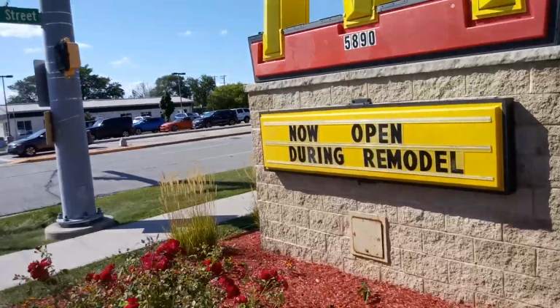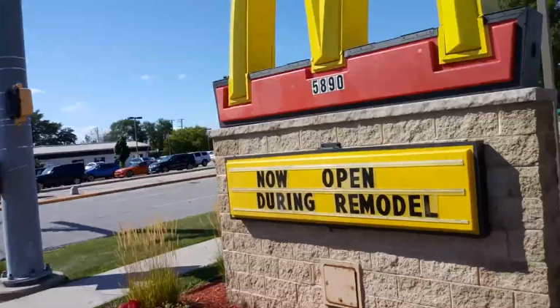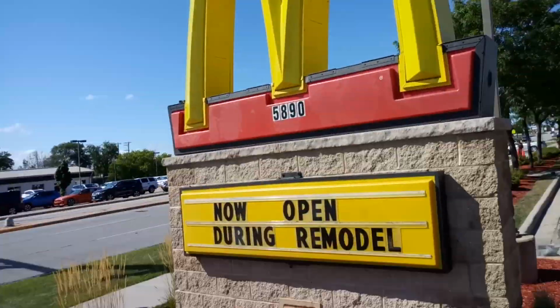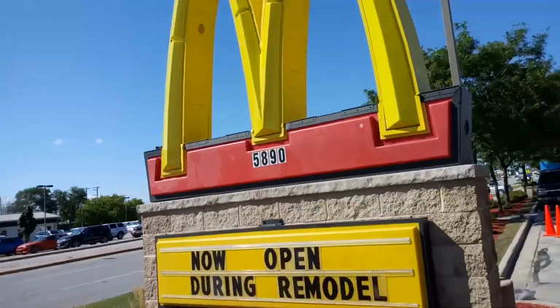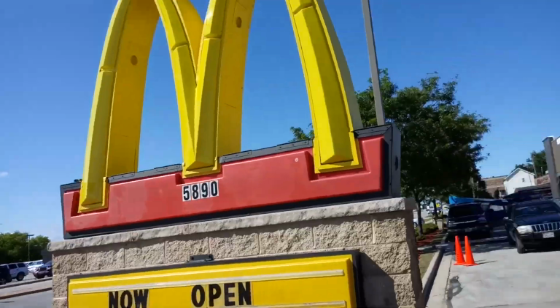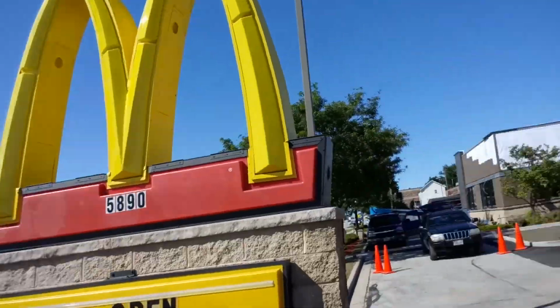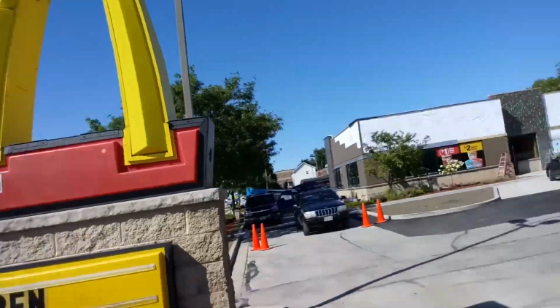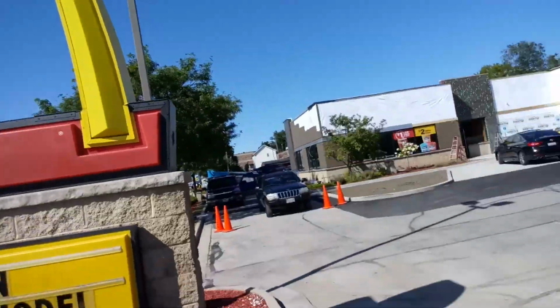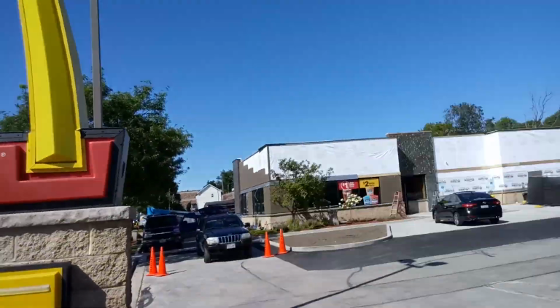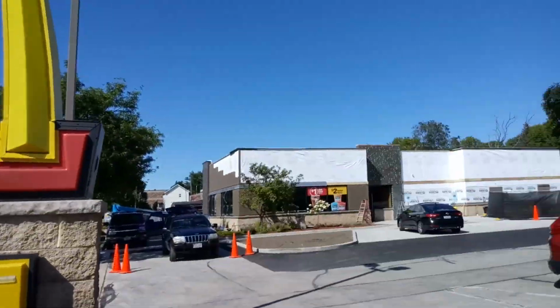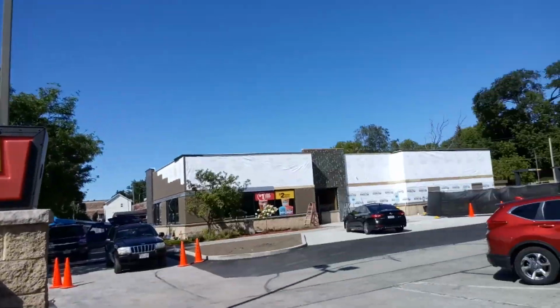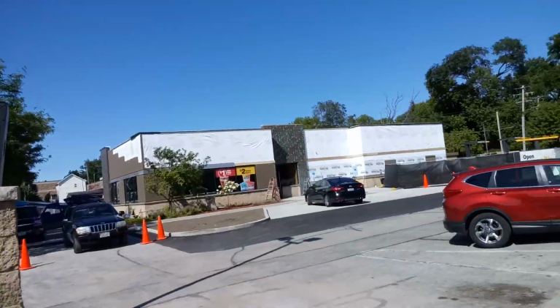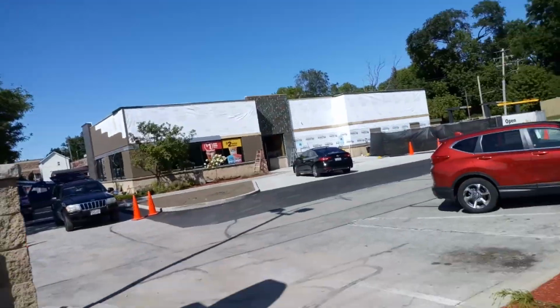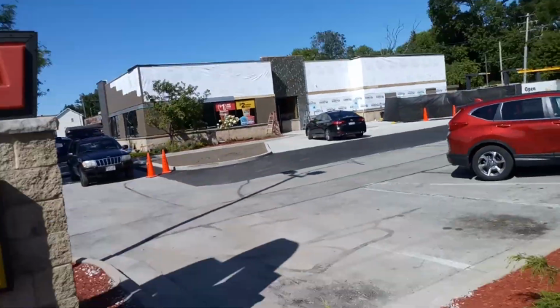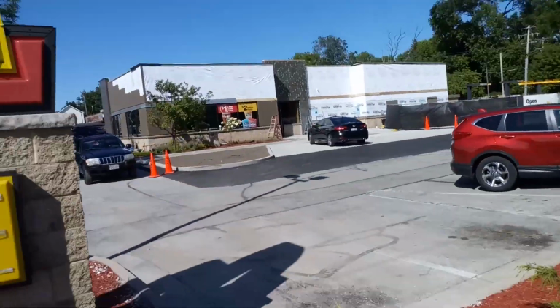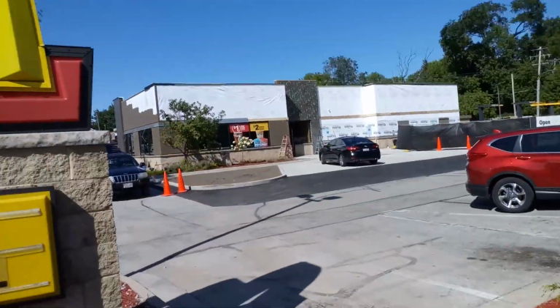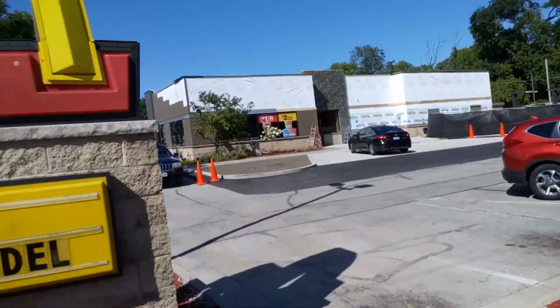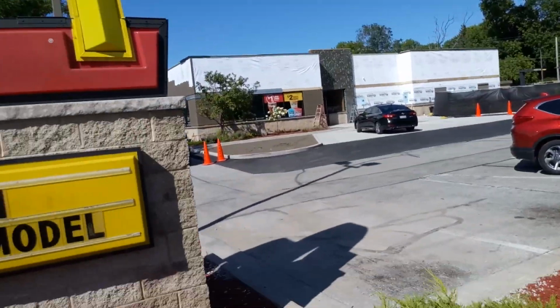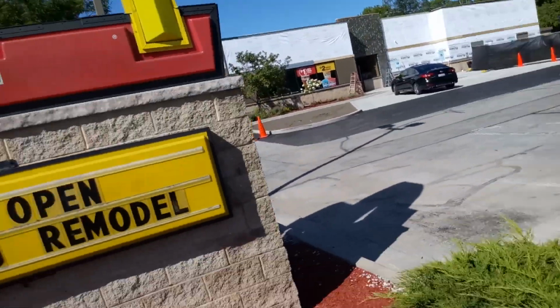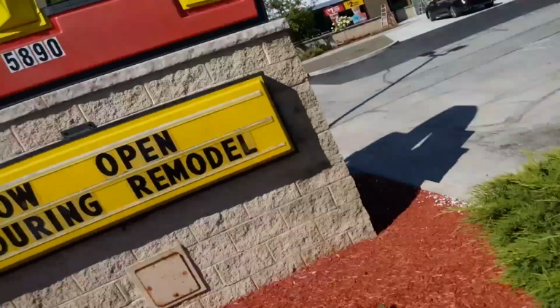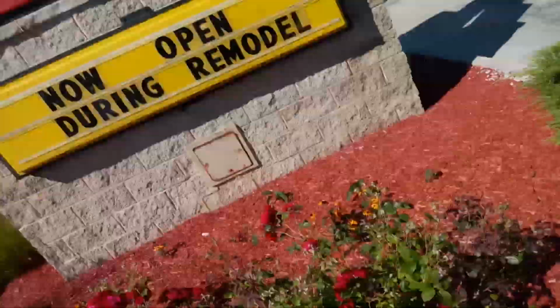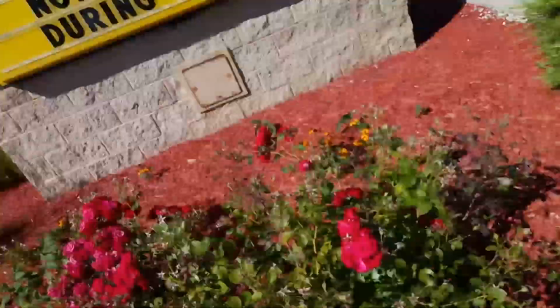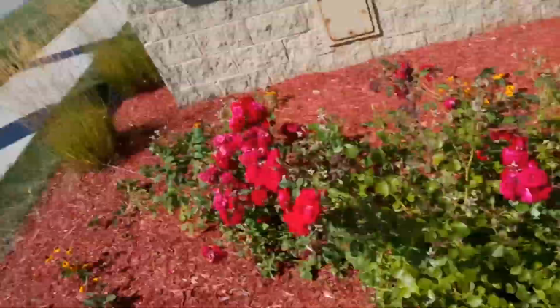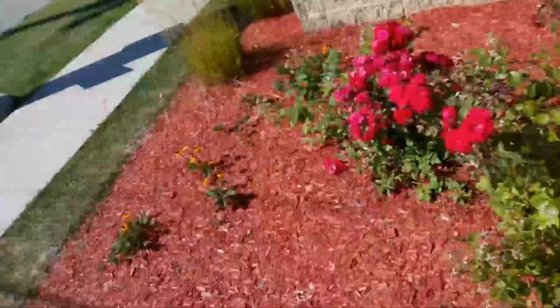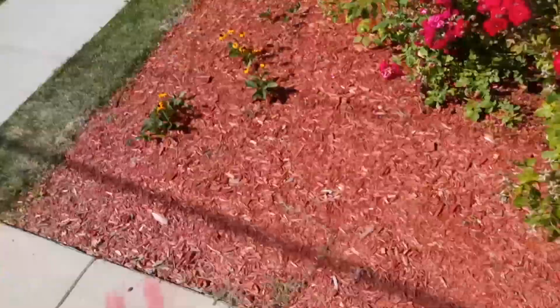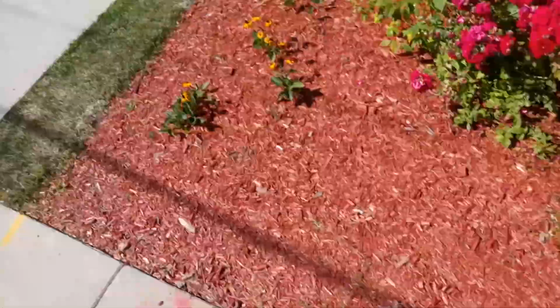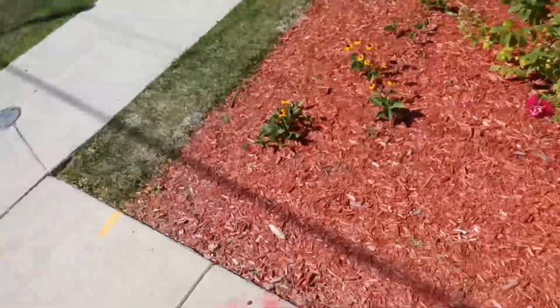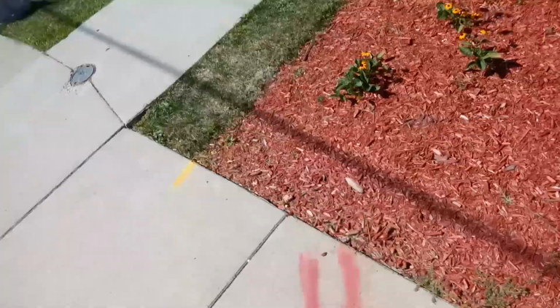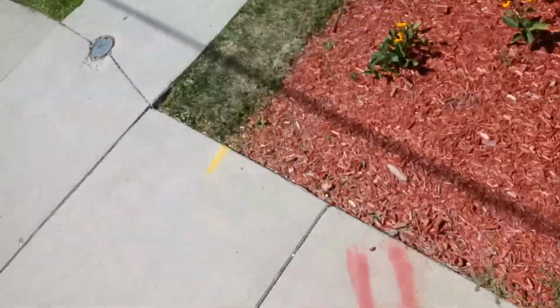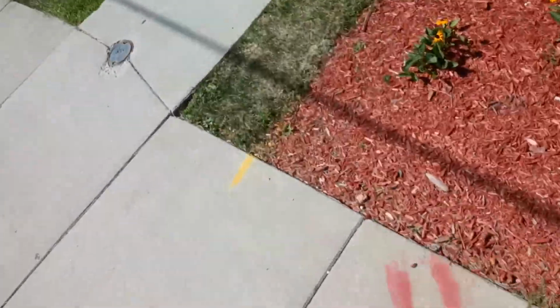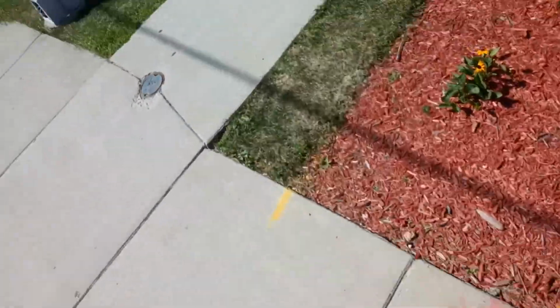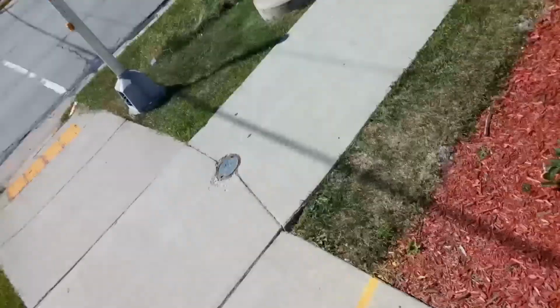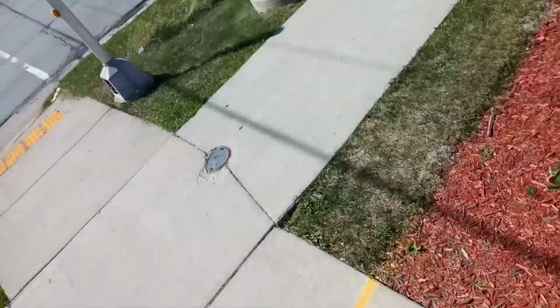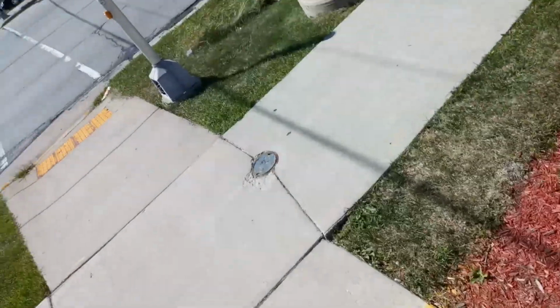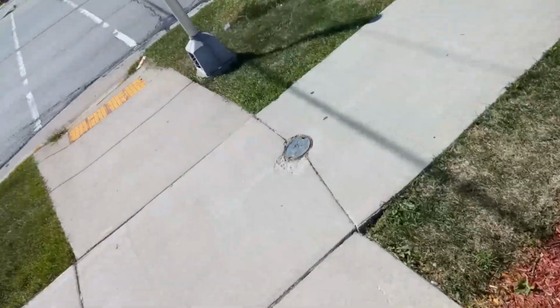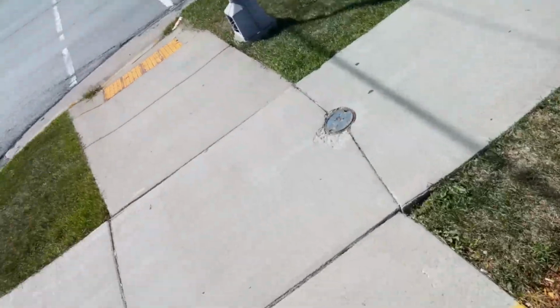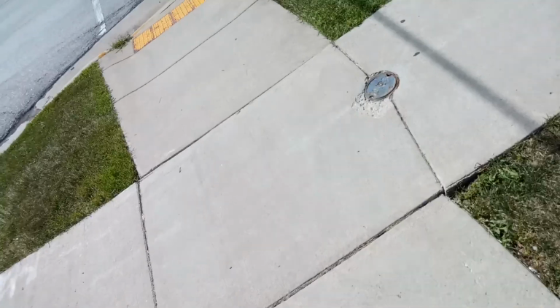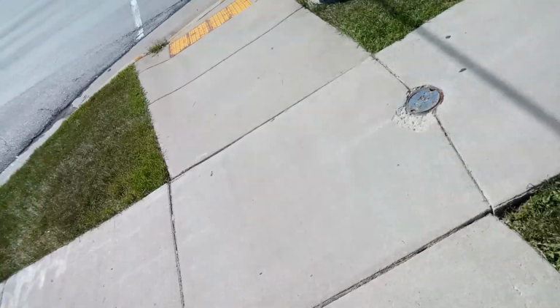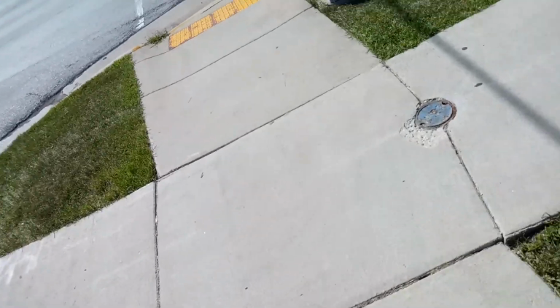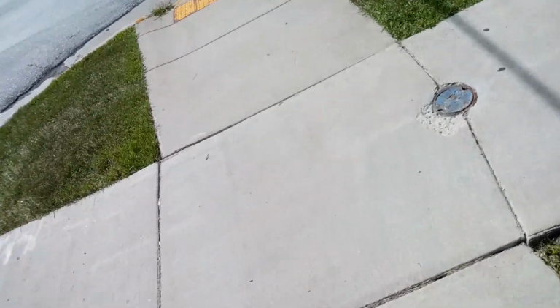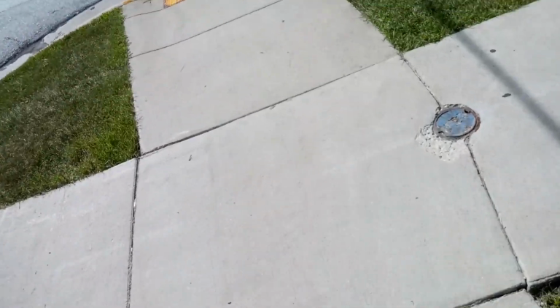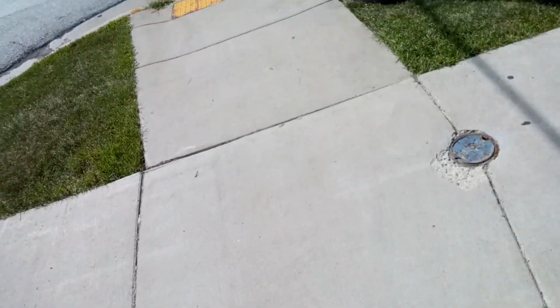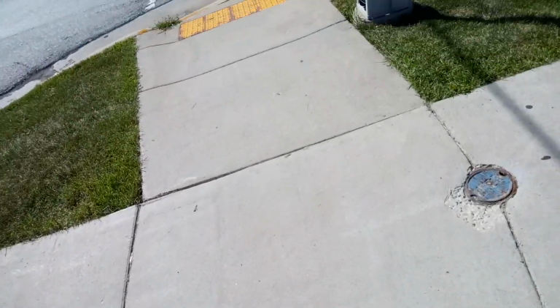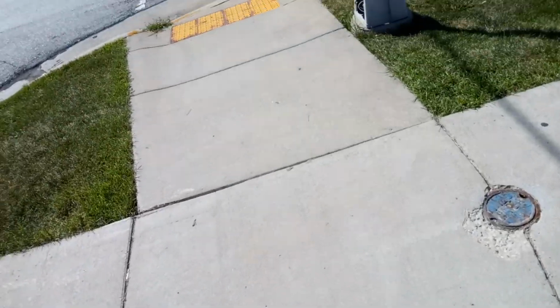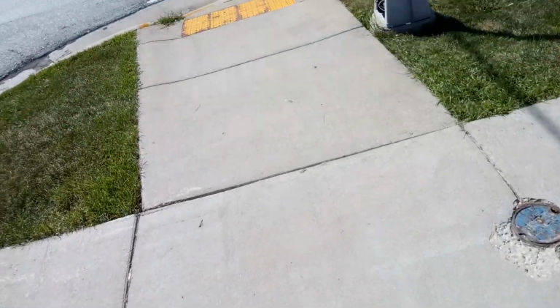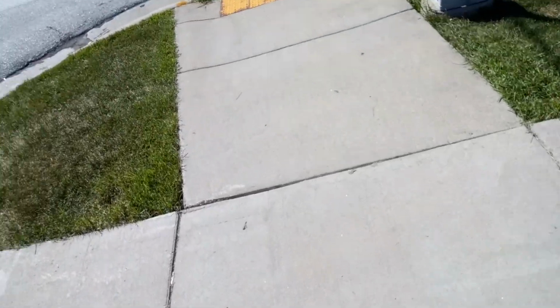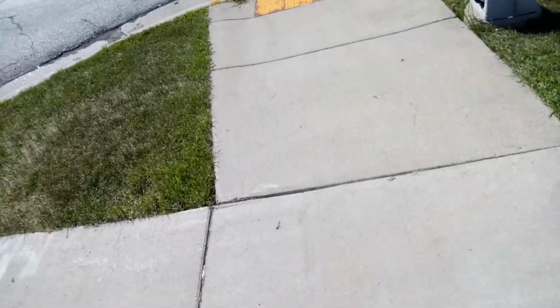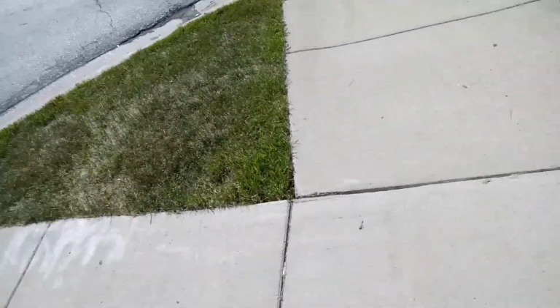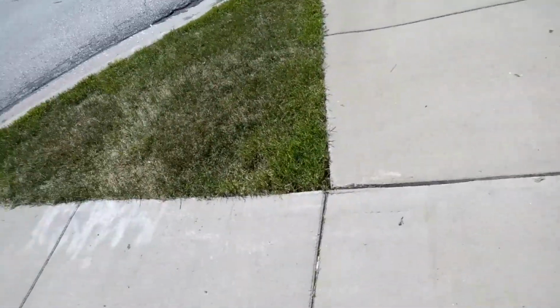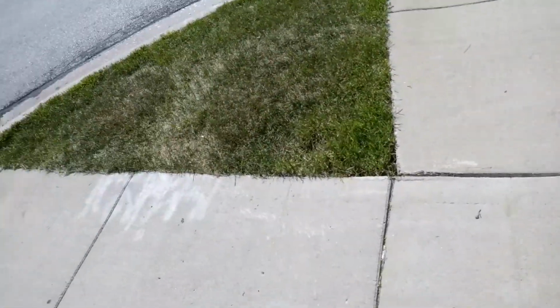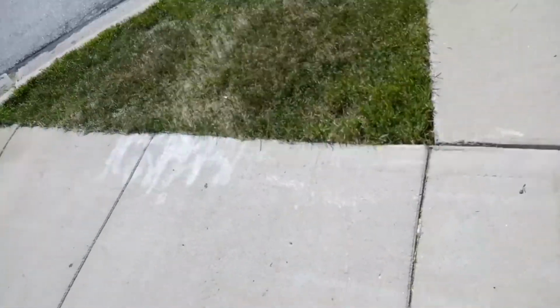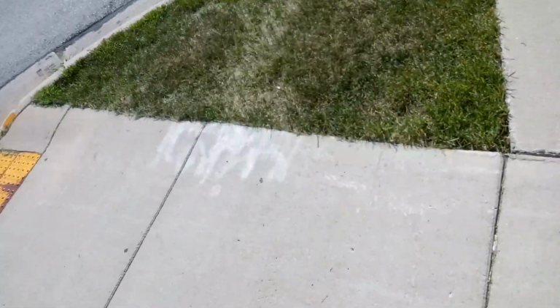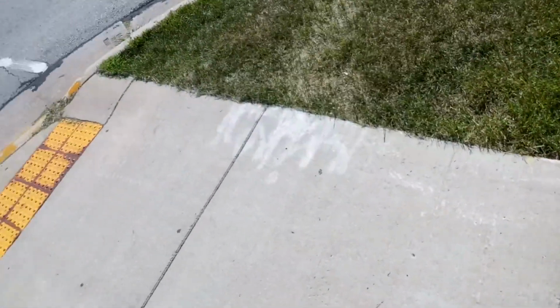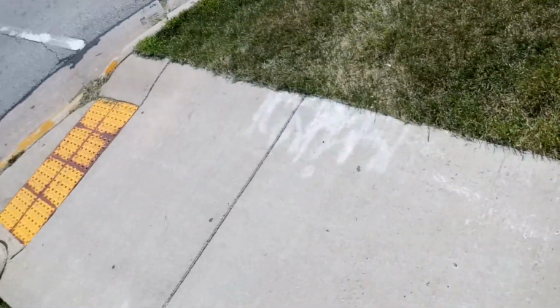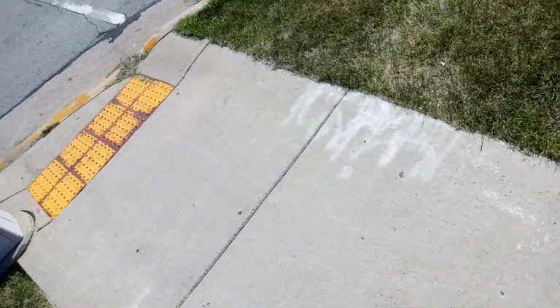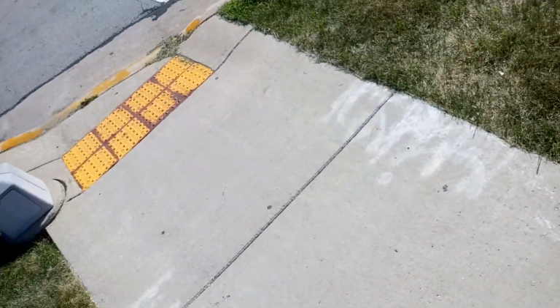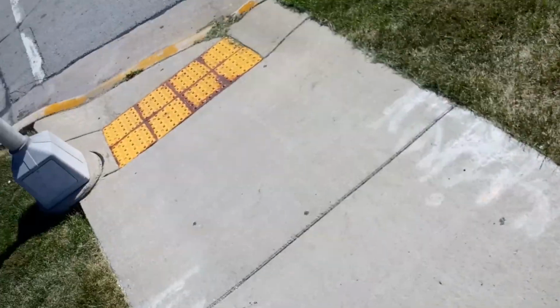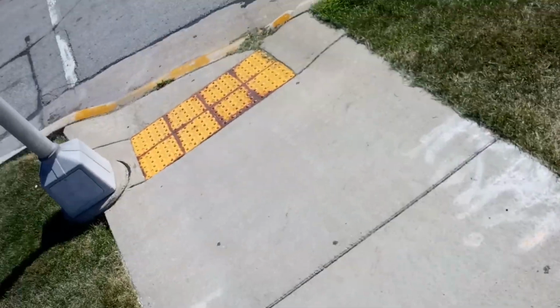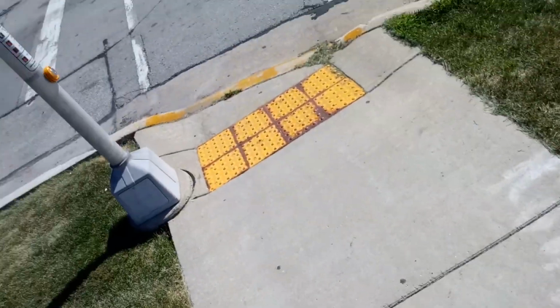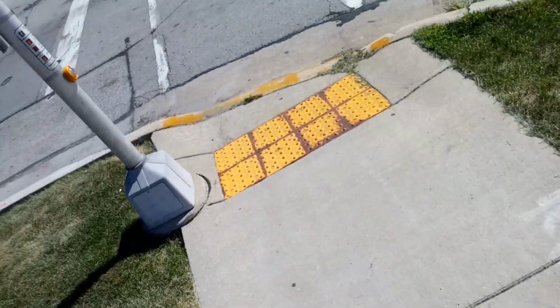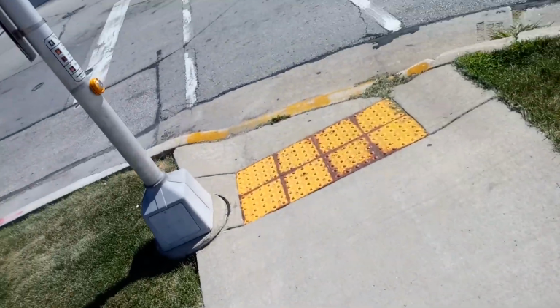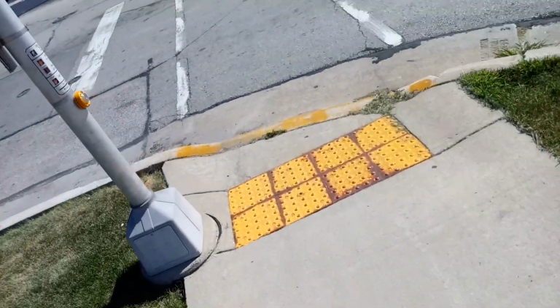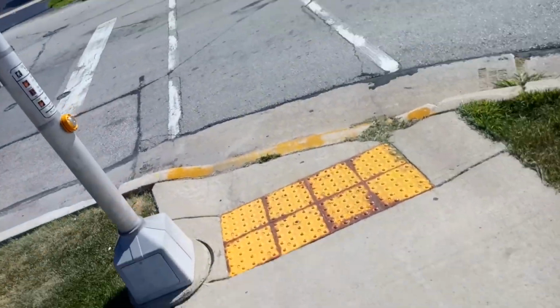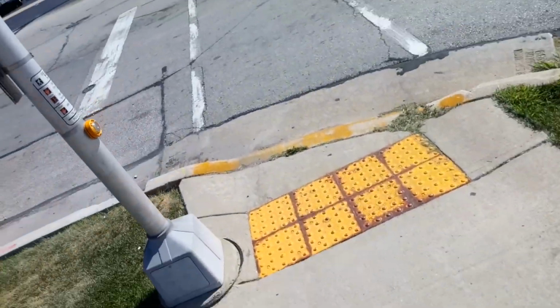Anyways guys, there's a remodel of McDonald's. Another bonus video for you, just for fun. Enjoy.